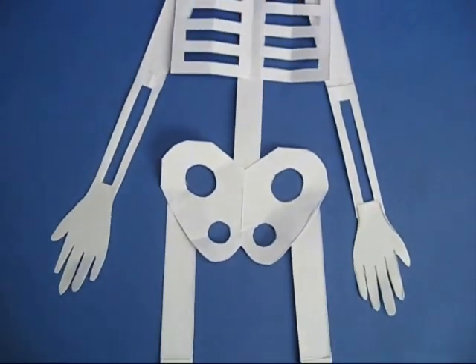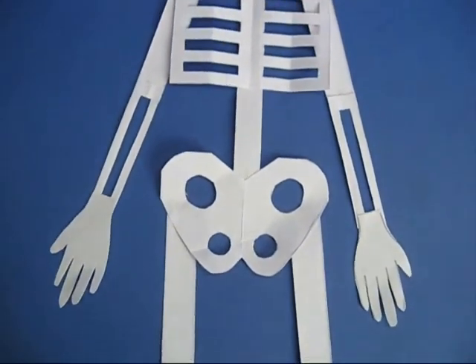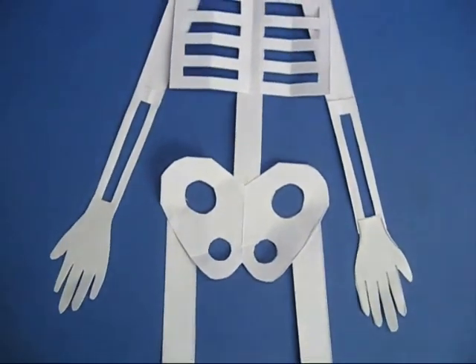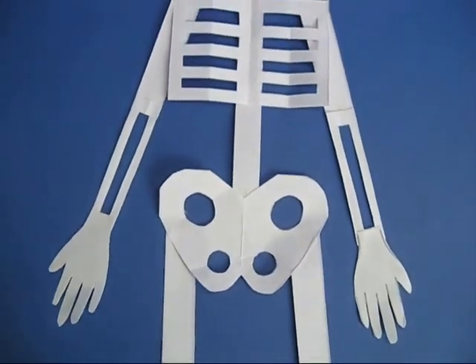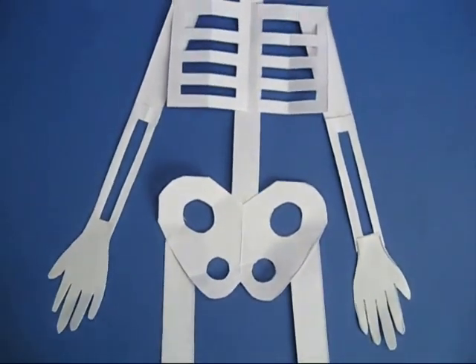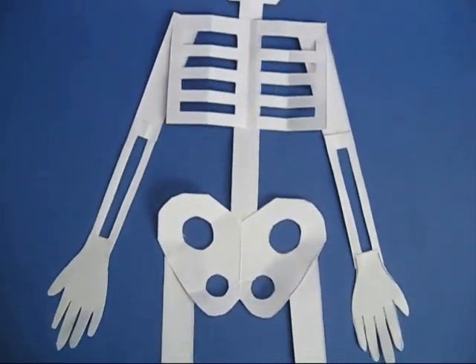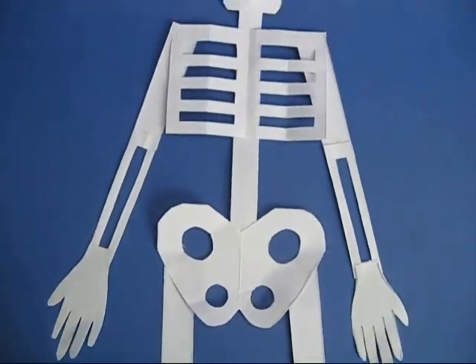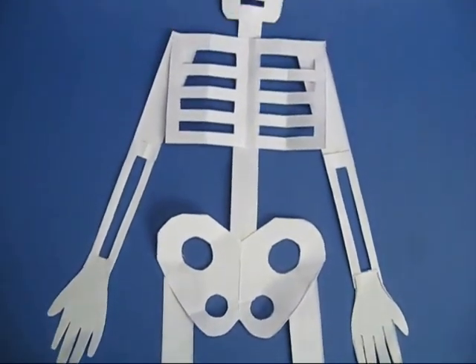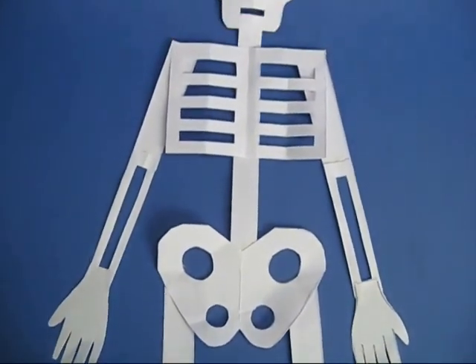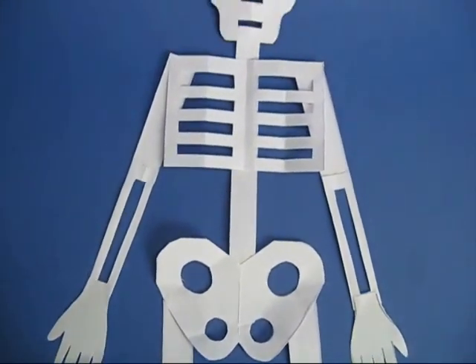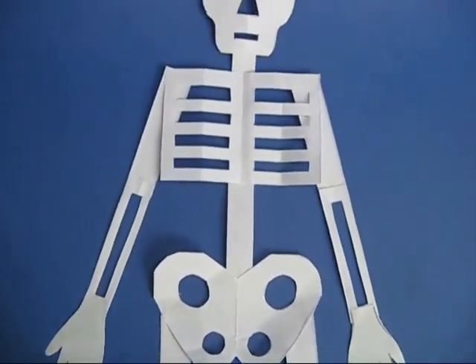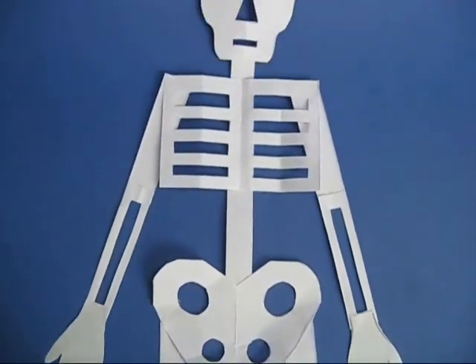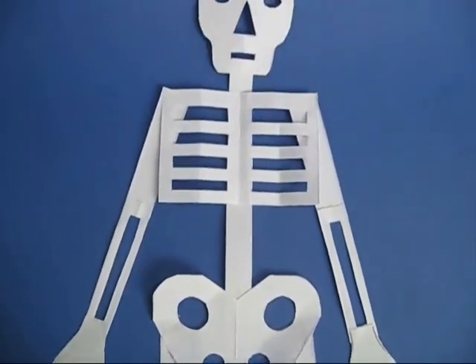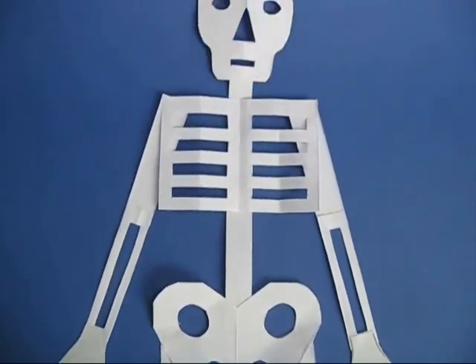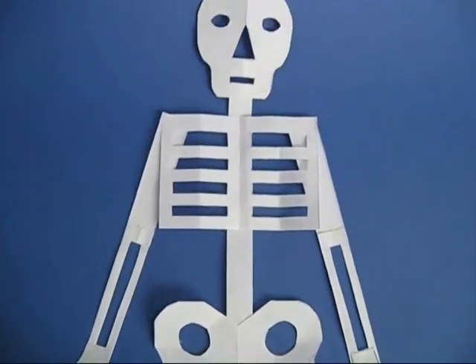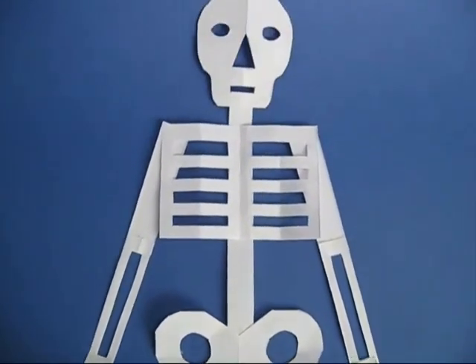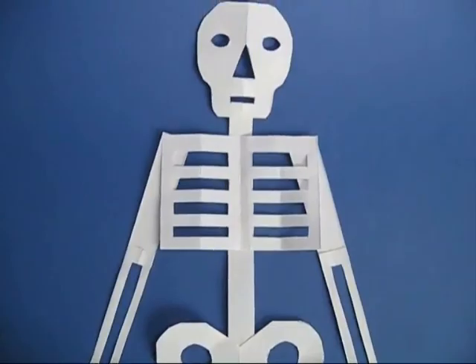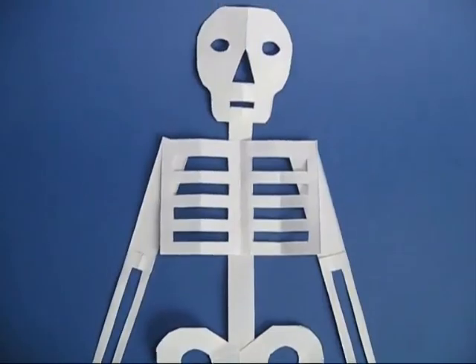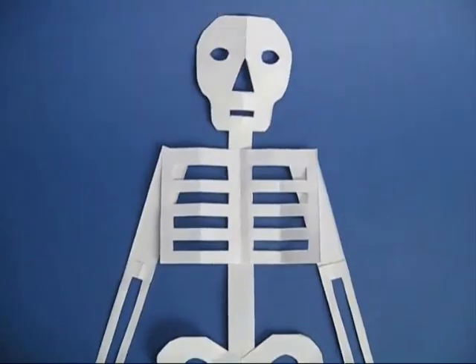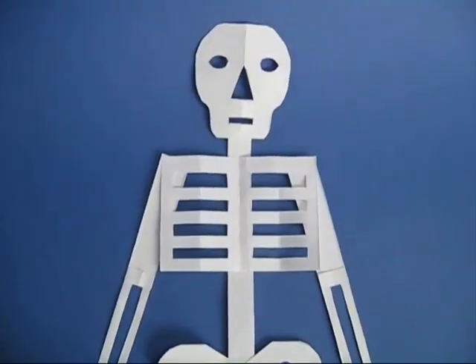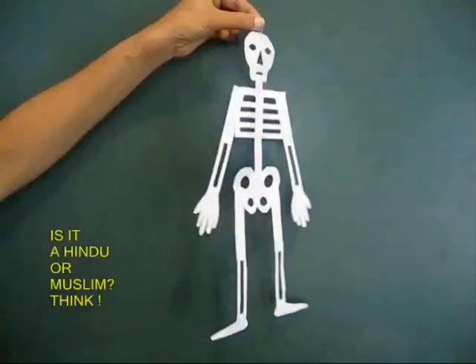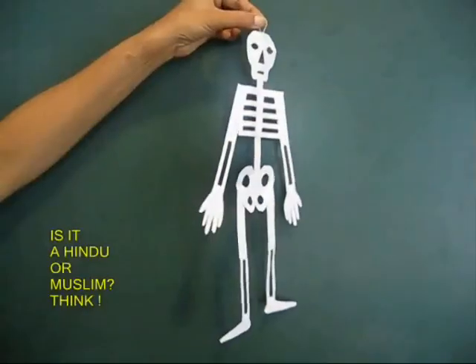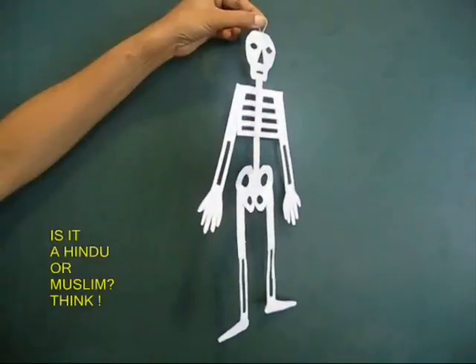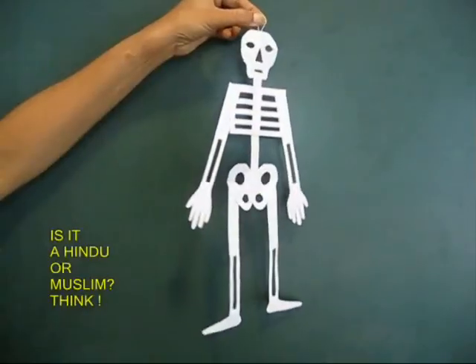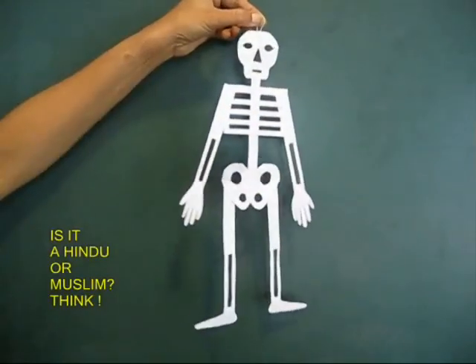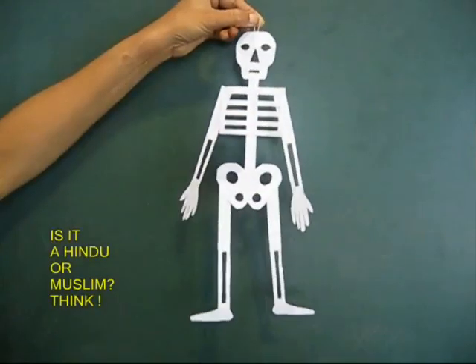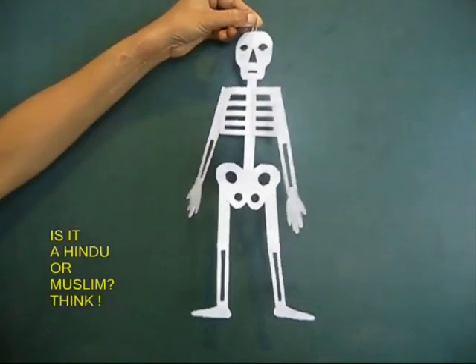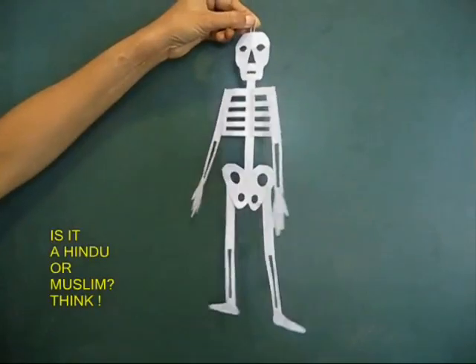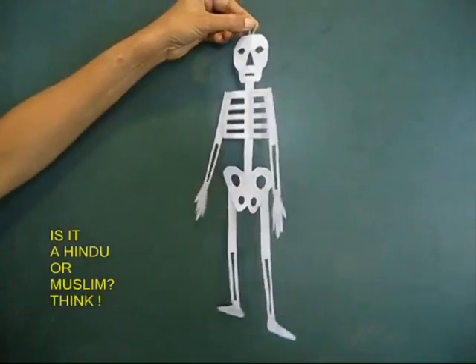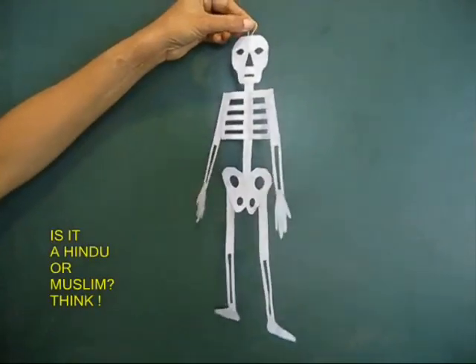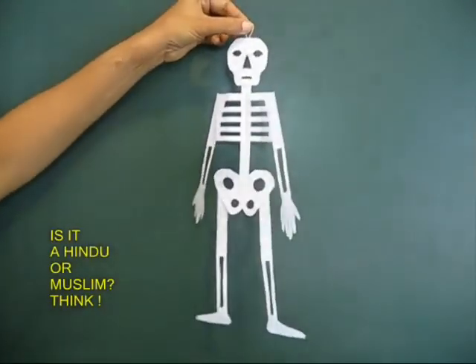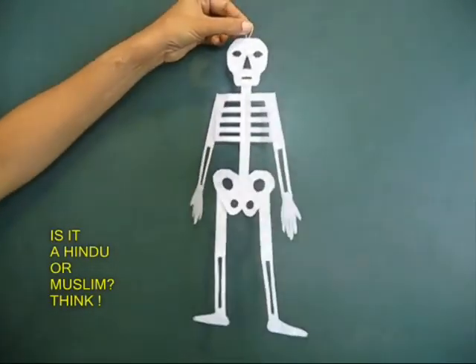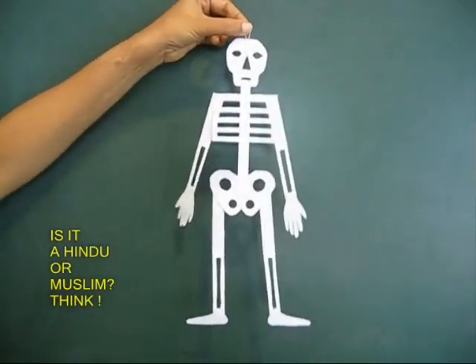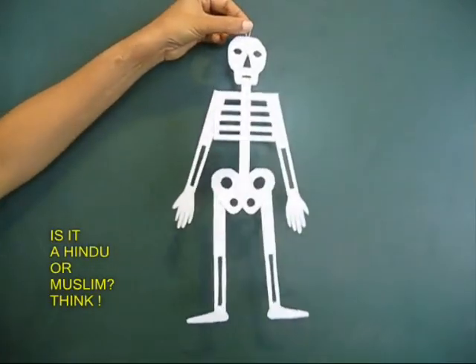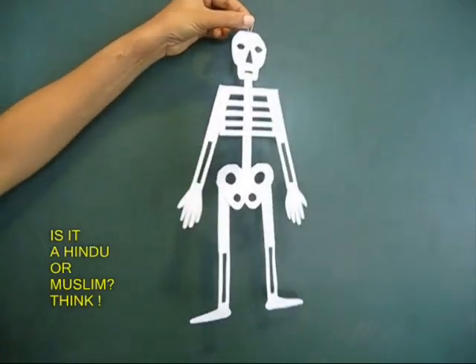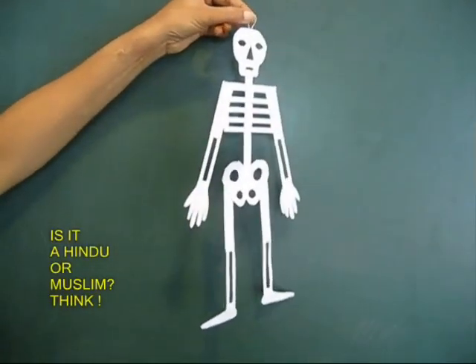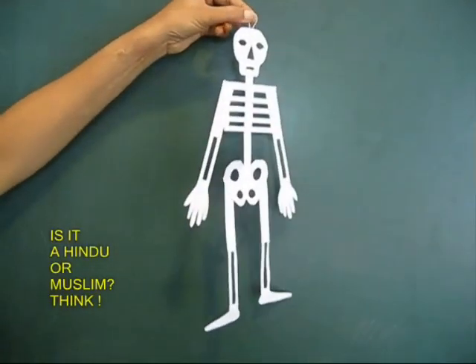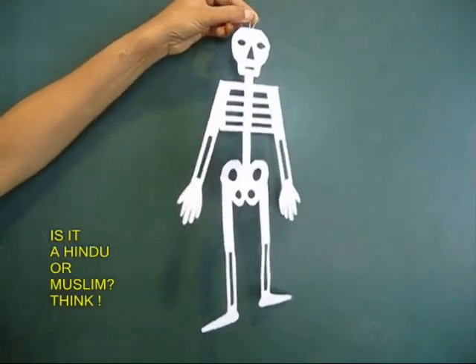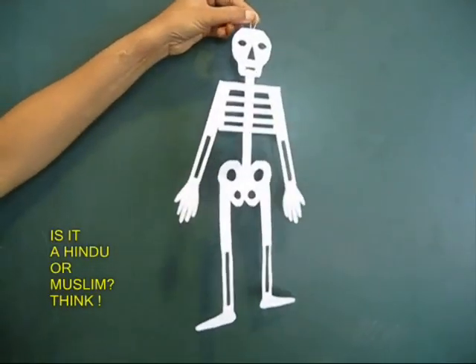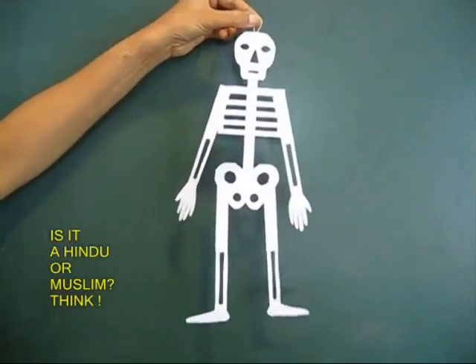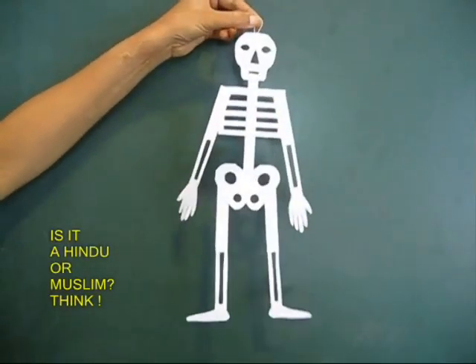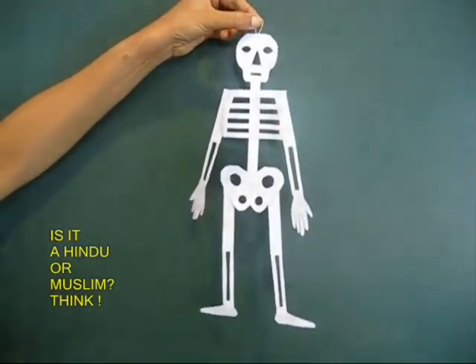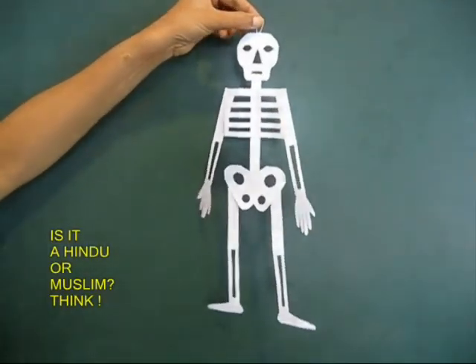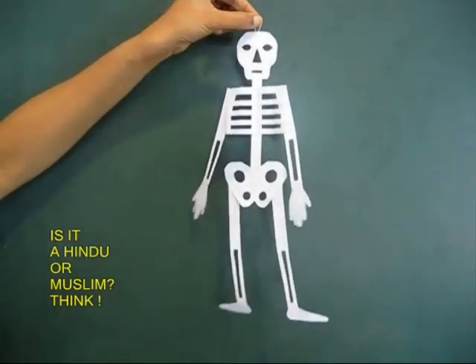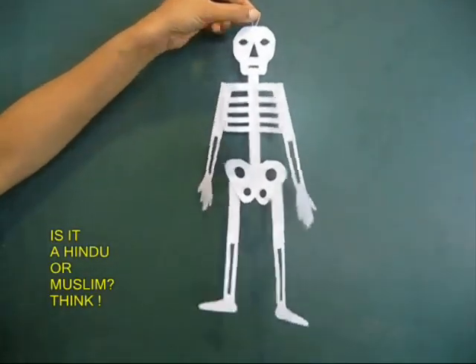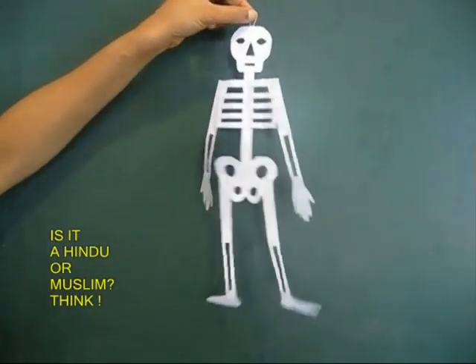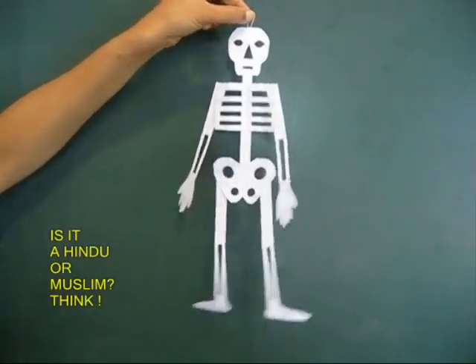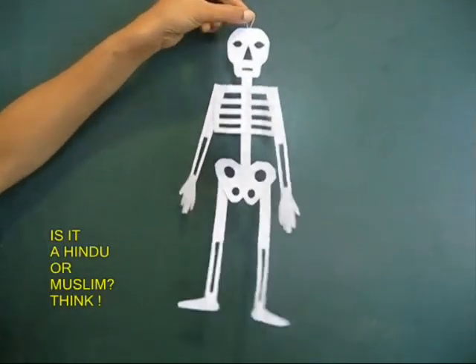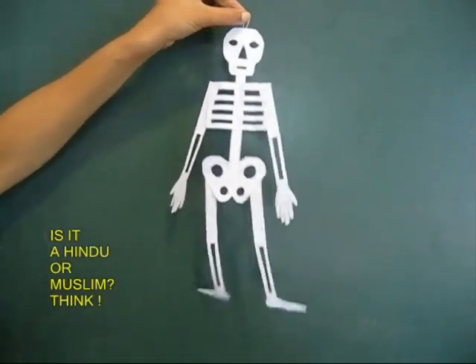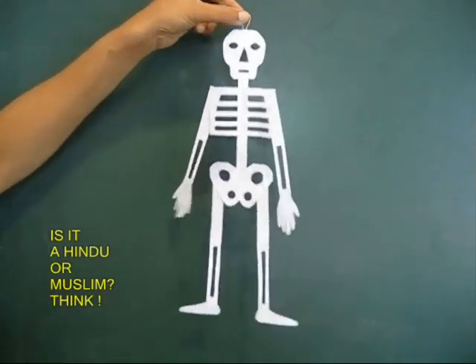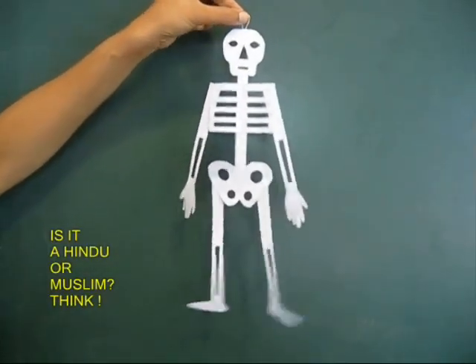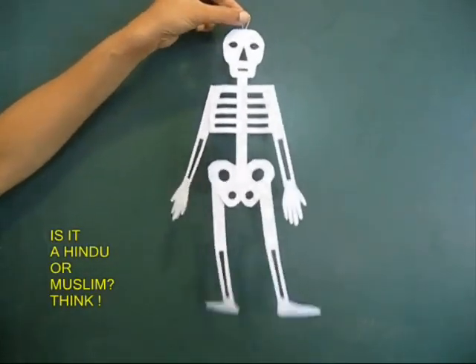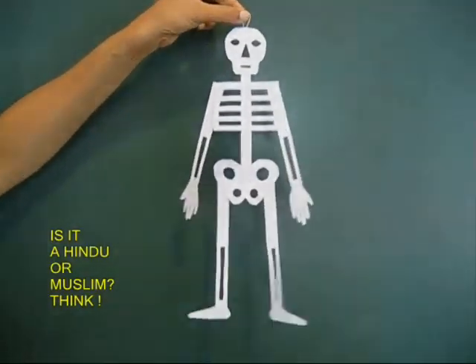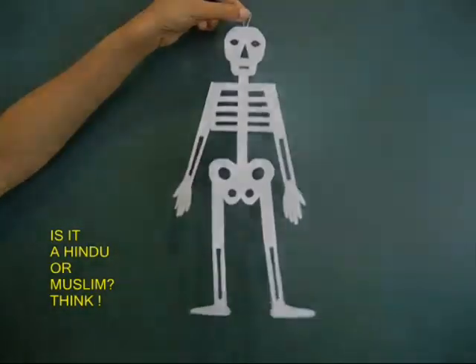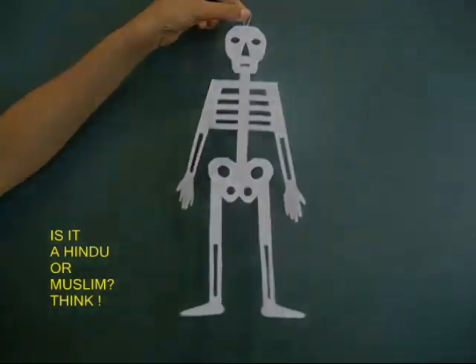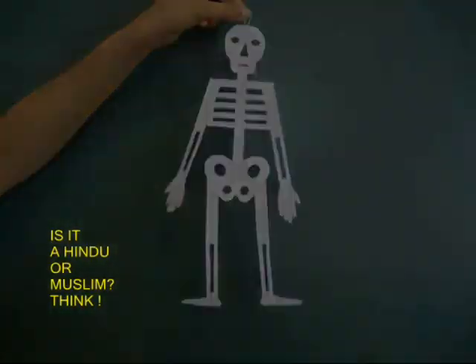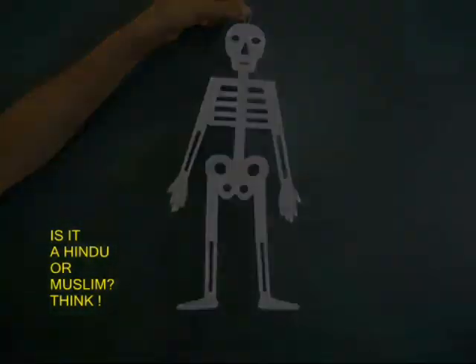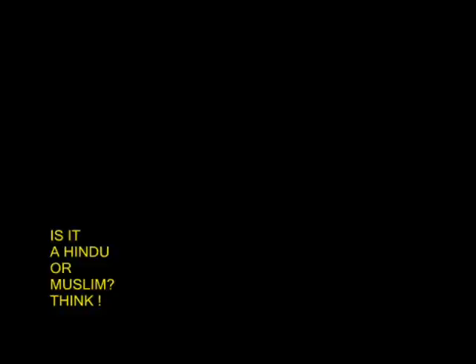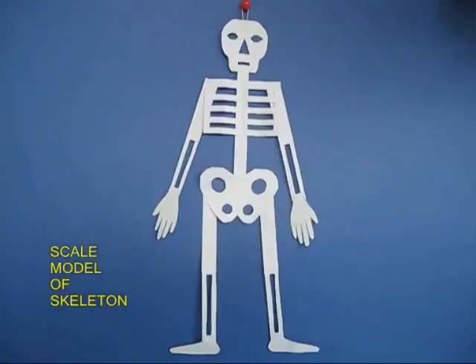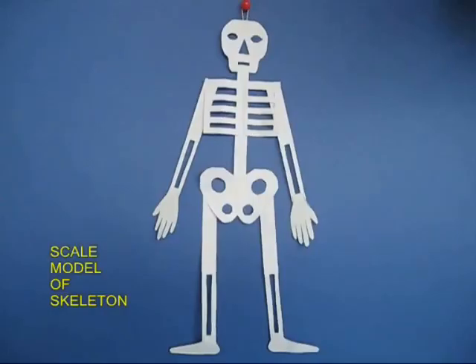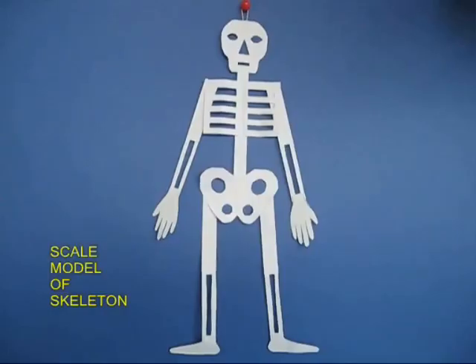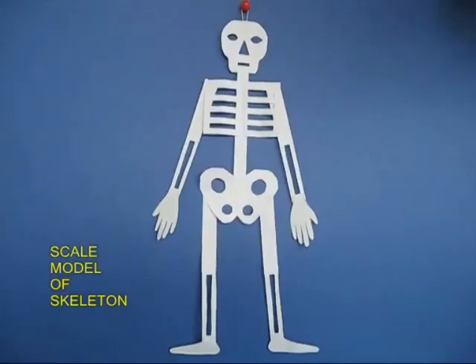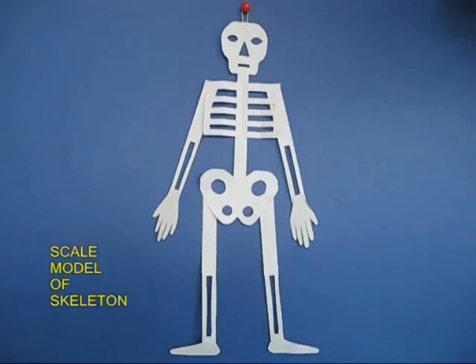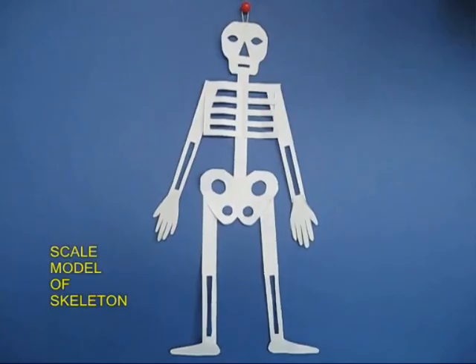You can make the skeleton from just a half A4 size paper. Think — is it a Hindu or a Muslim? We are all the same.